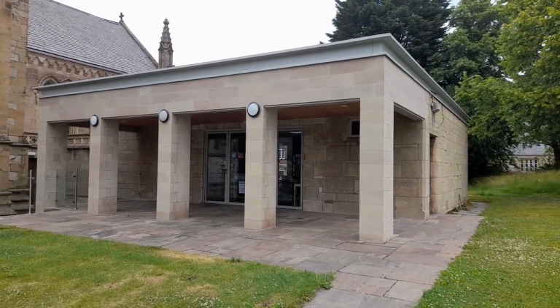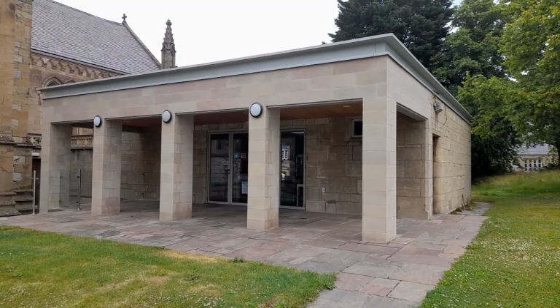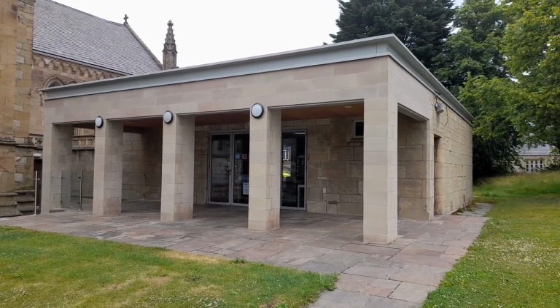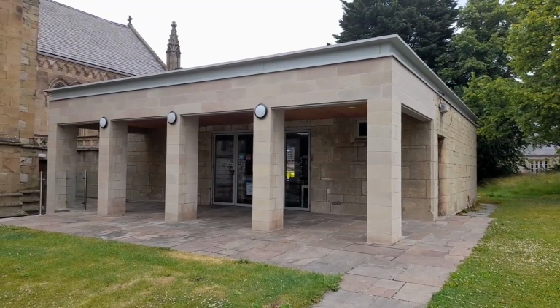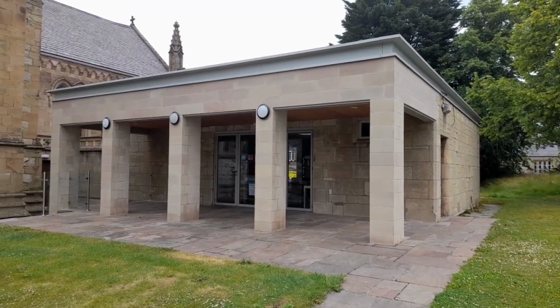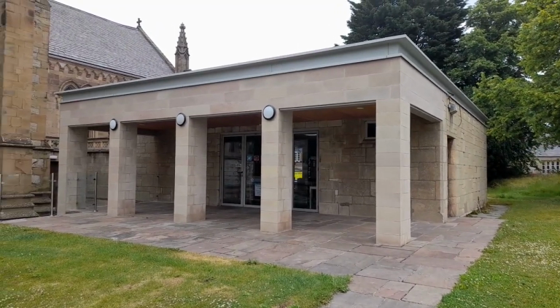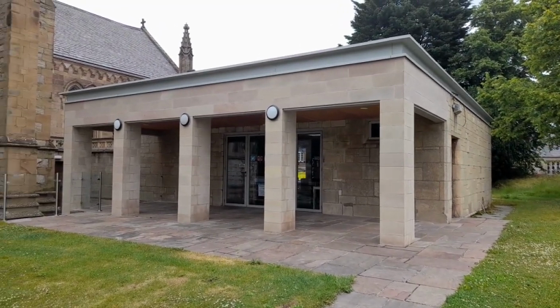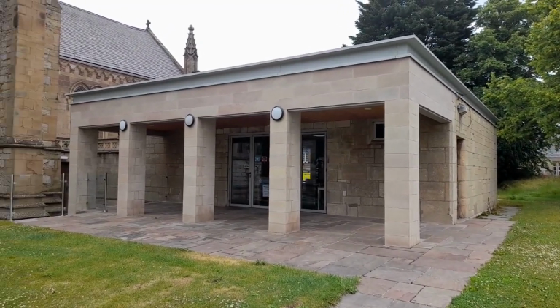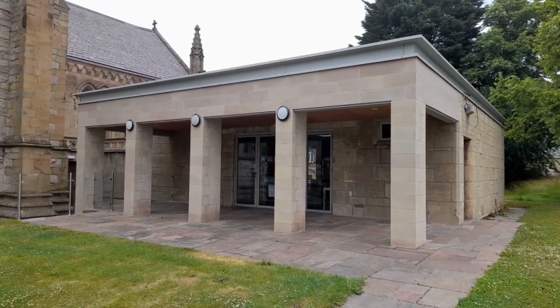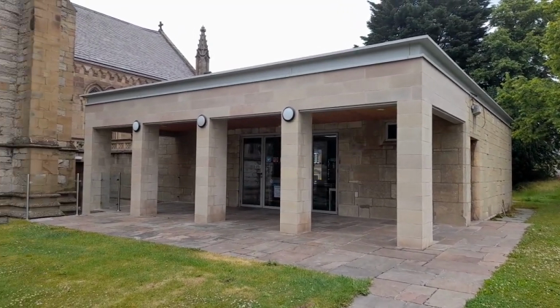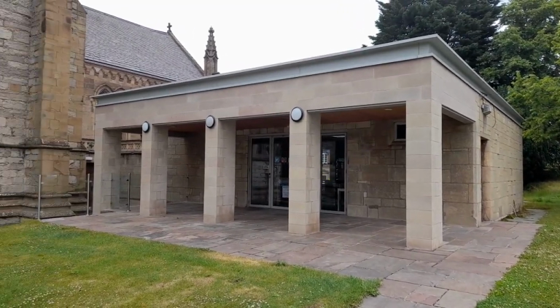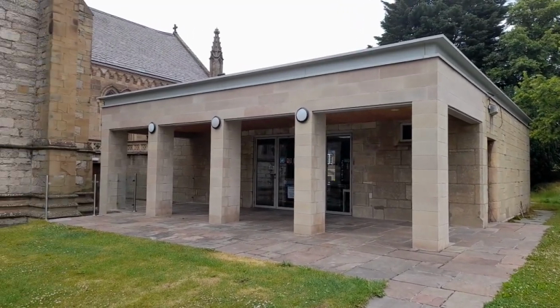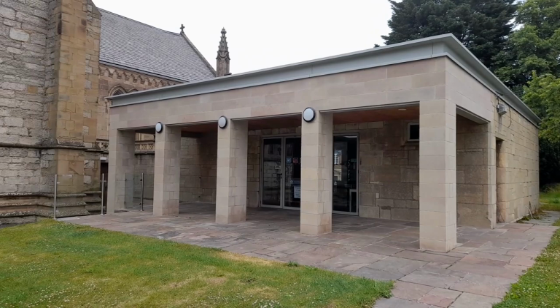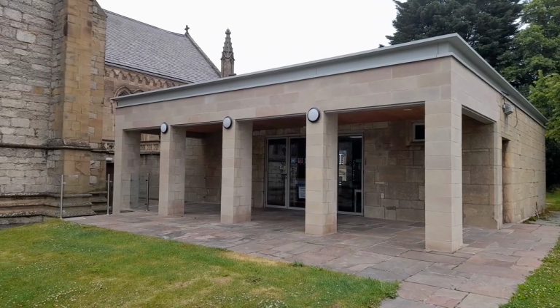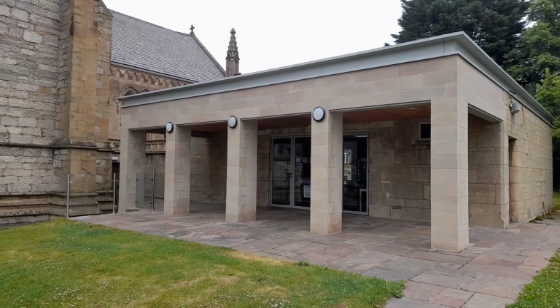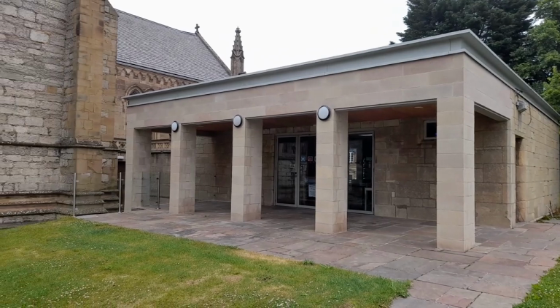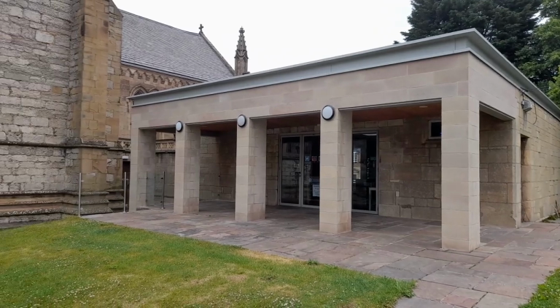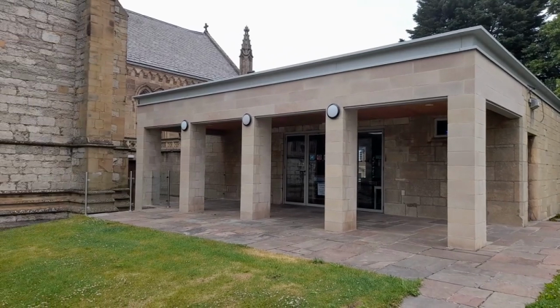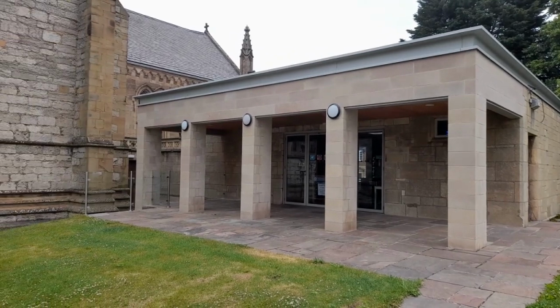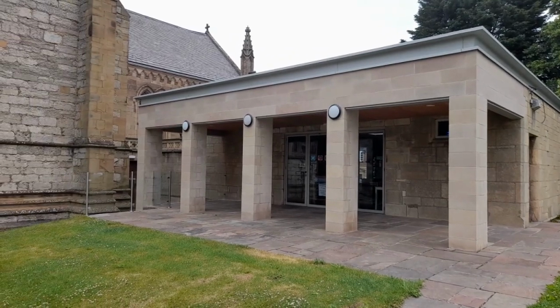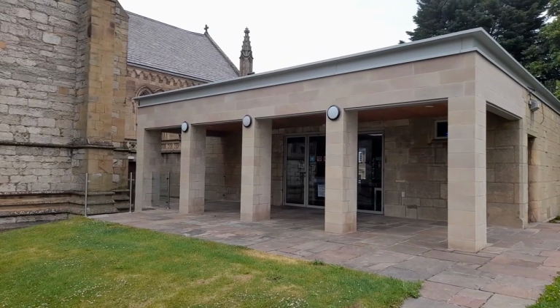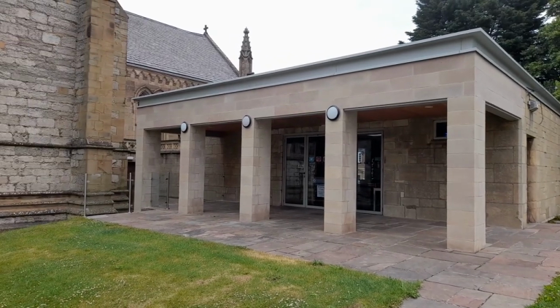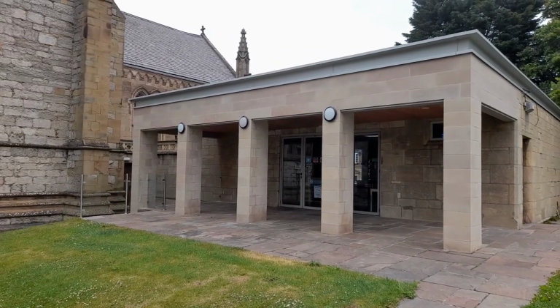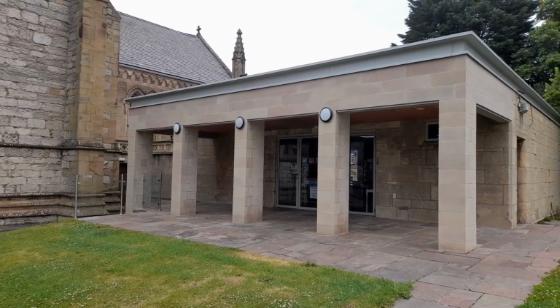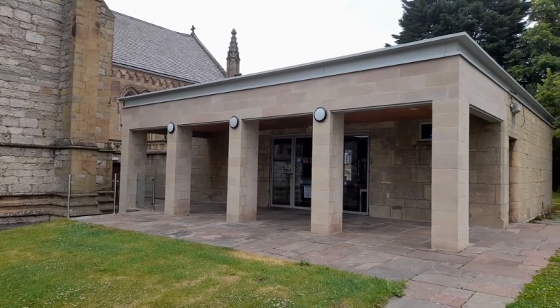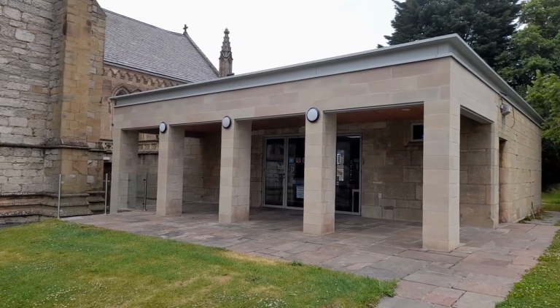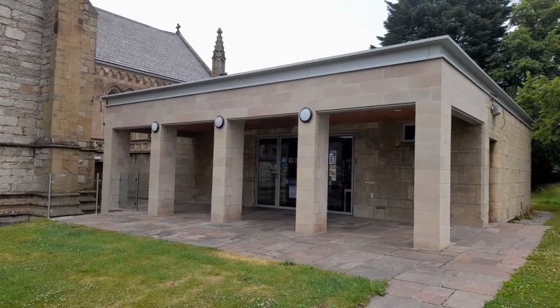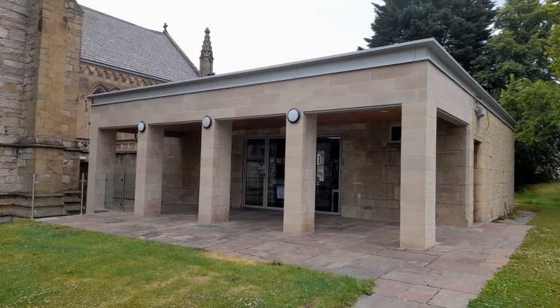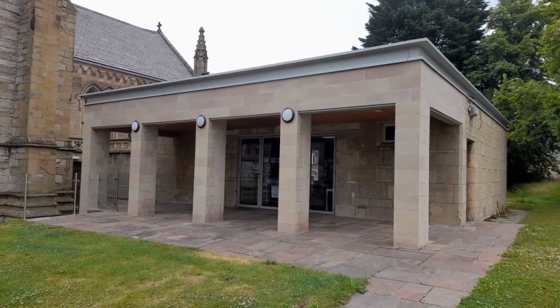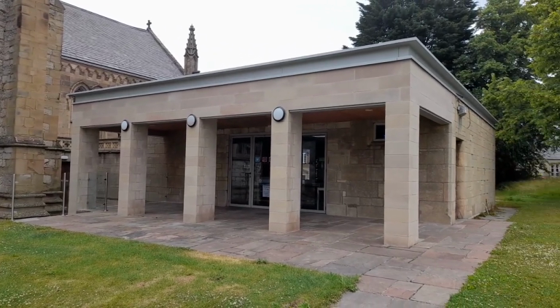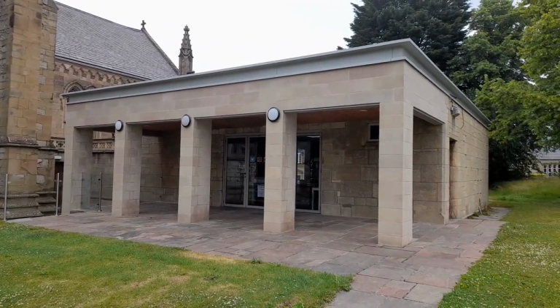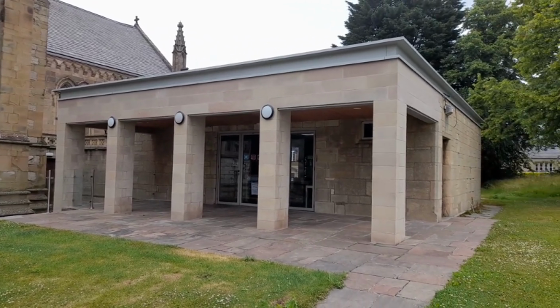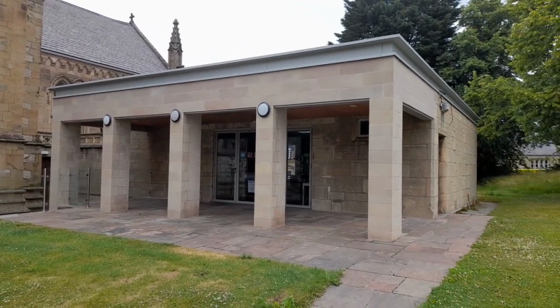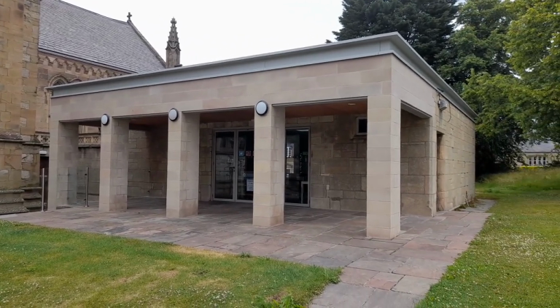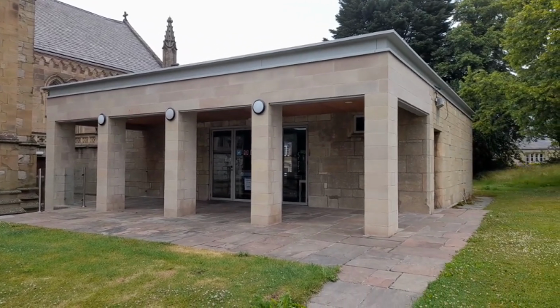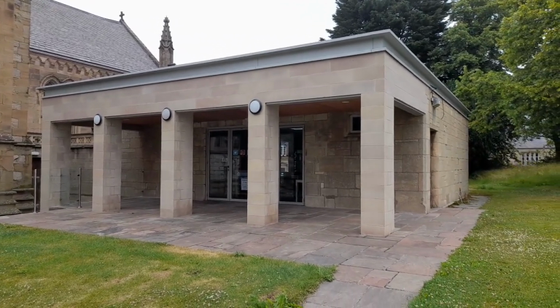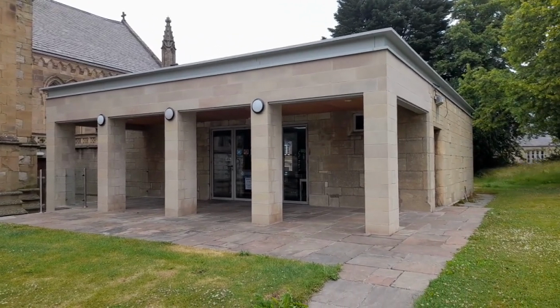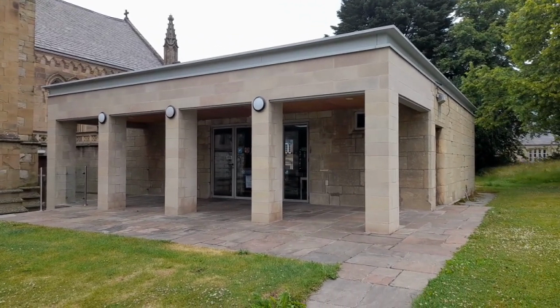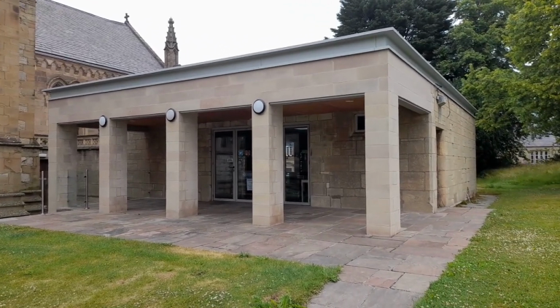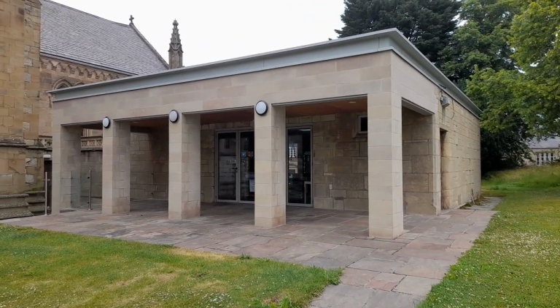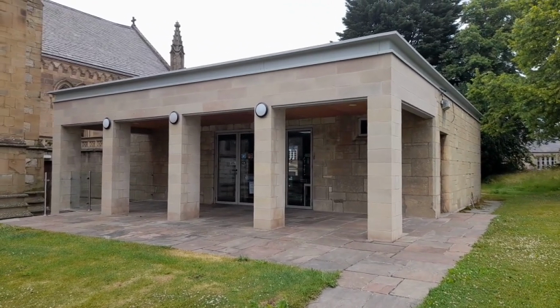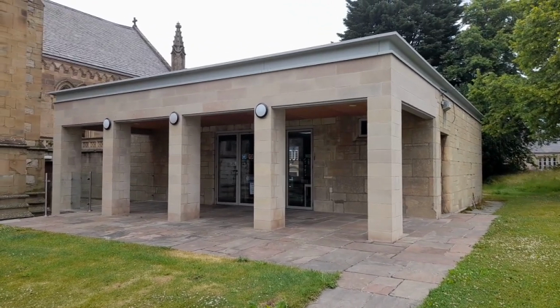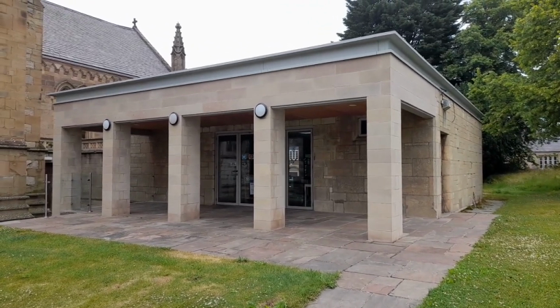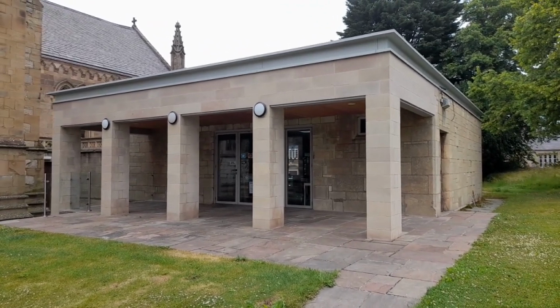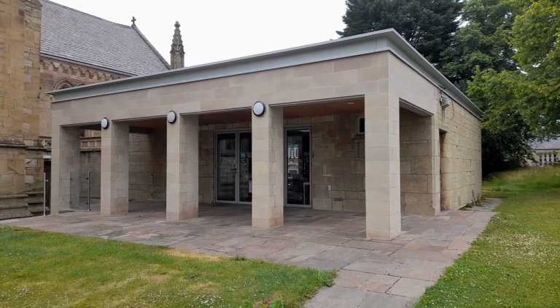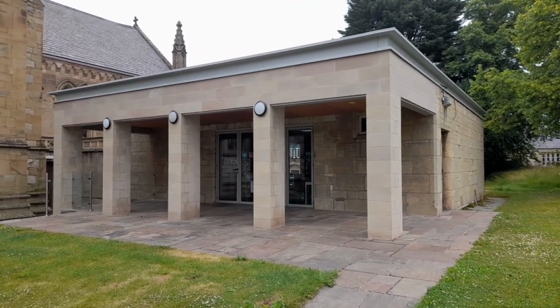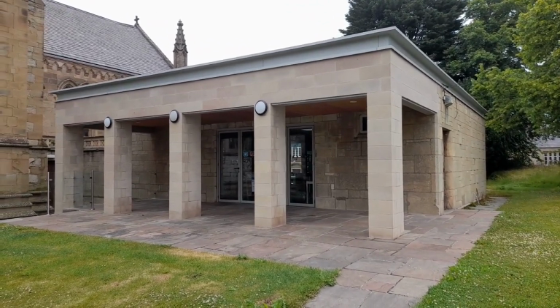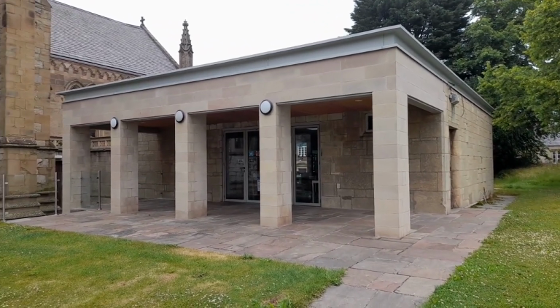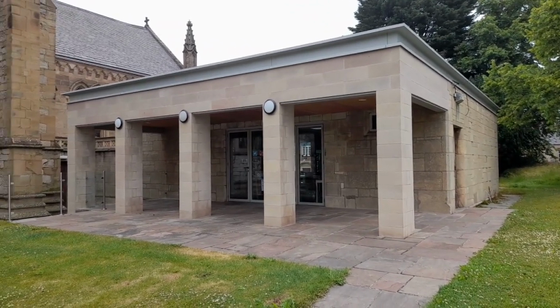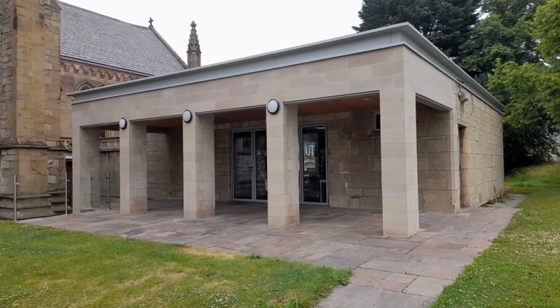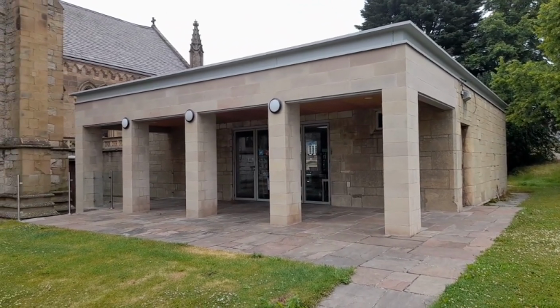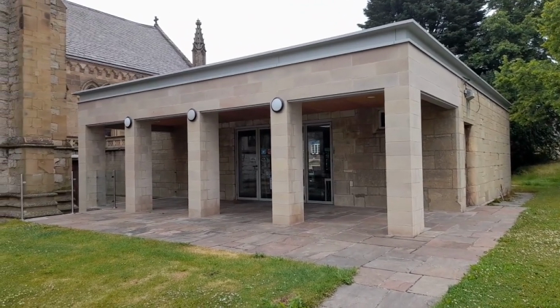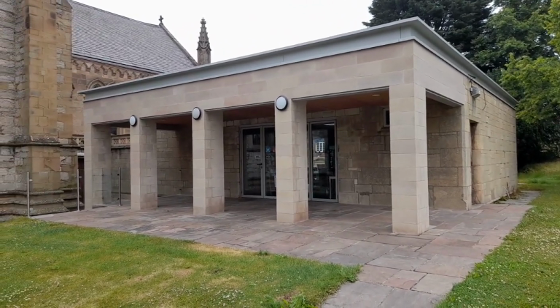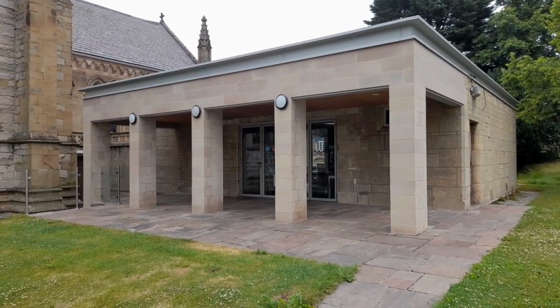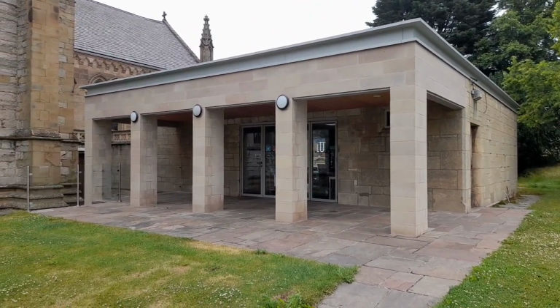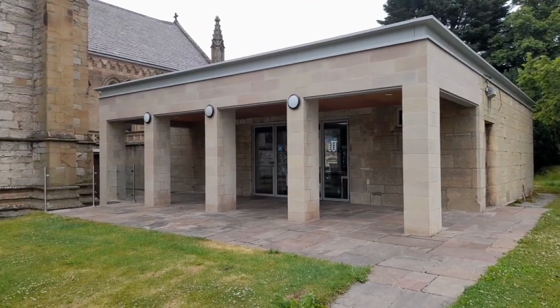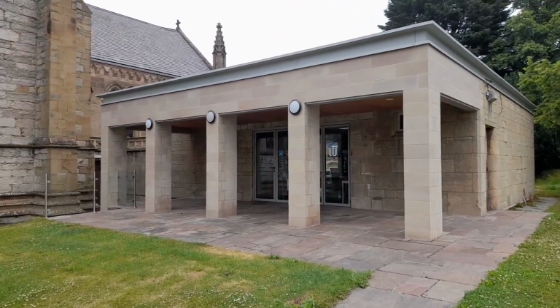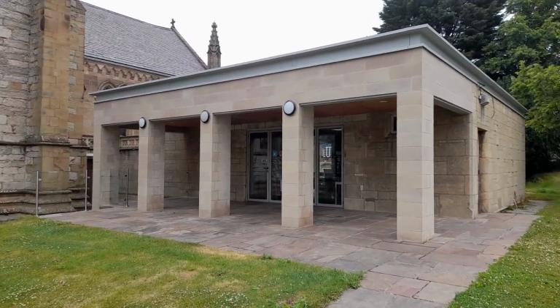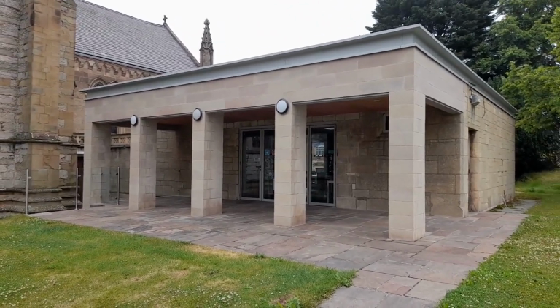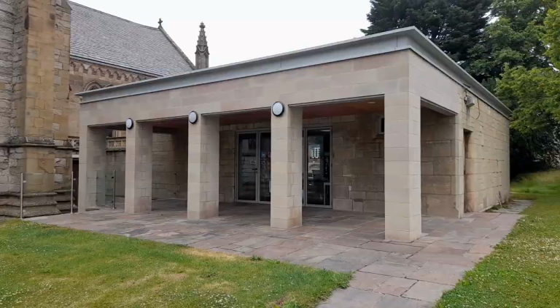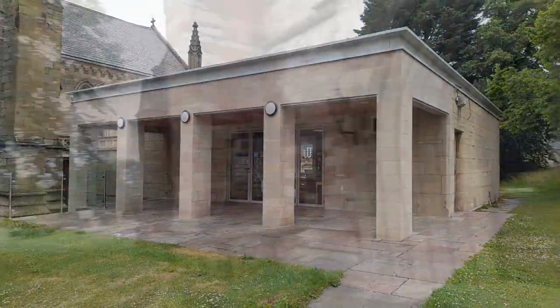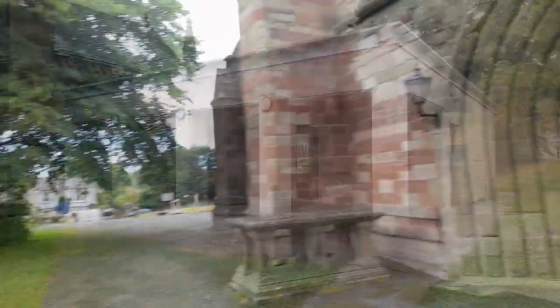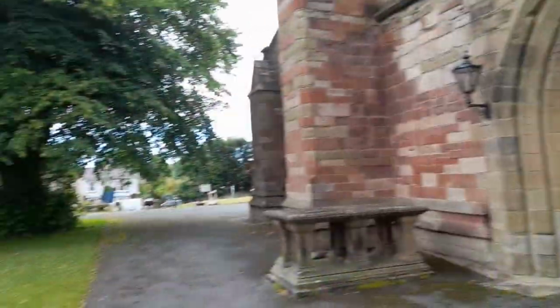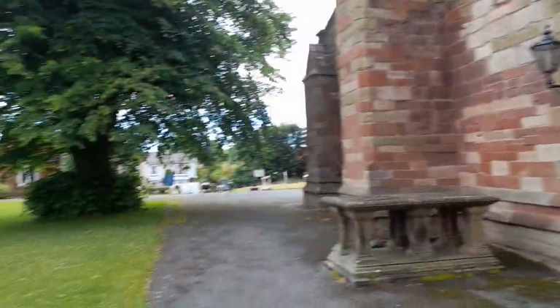Round the back is the Translators Tea Room, which is a pleasant little café. You are truly spoilt for choice when it comes to having a cake and coffee in the city.